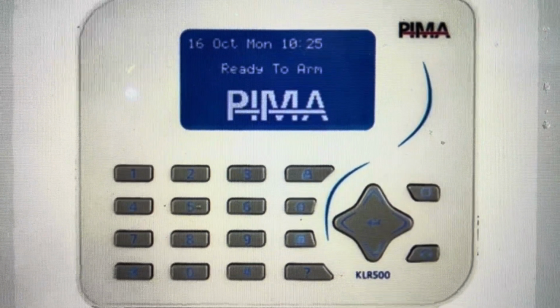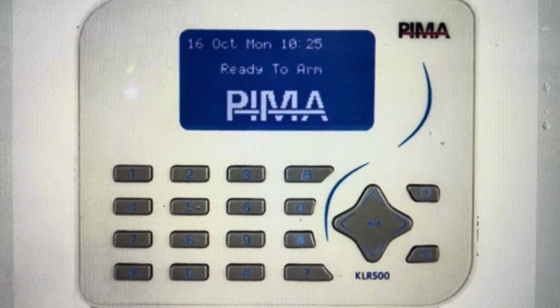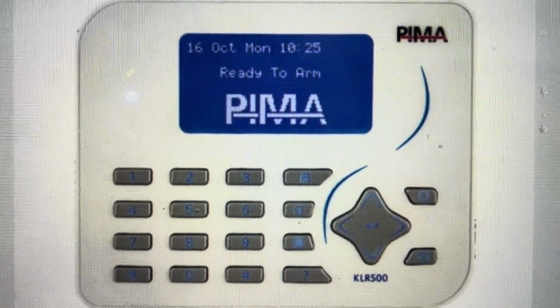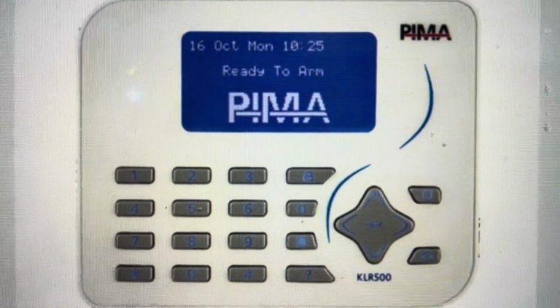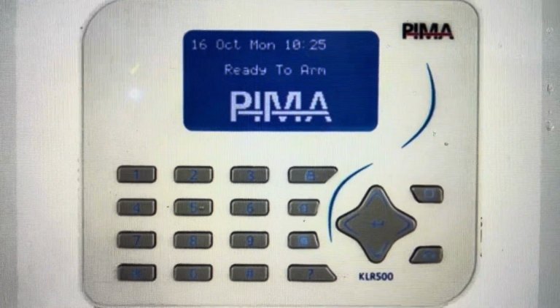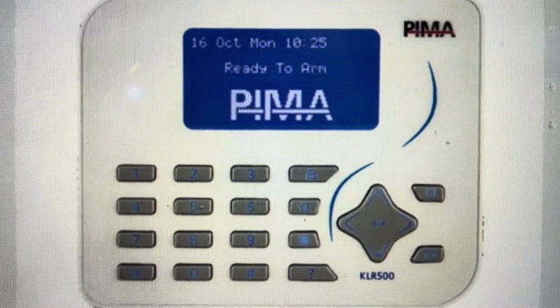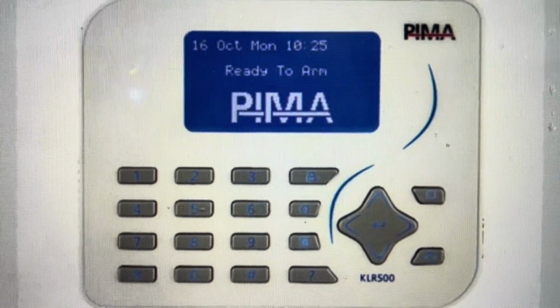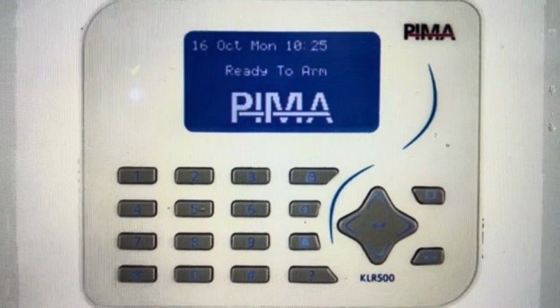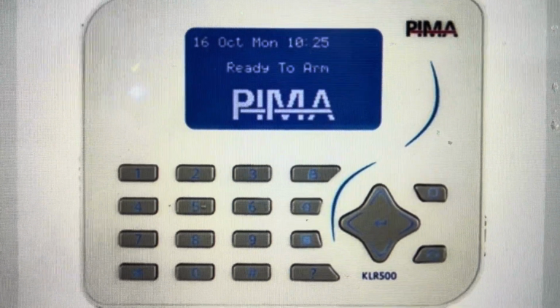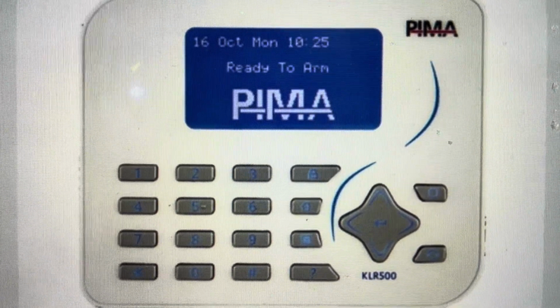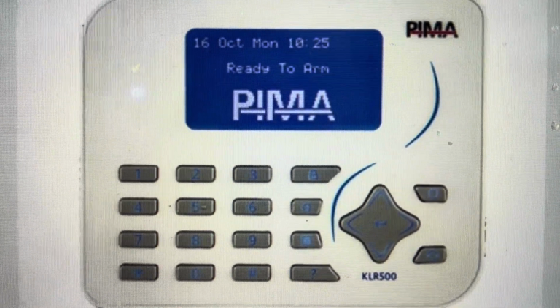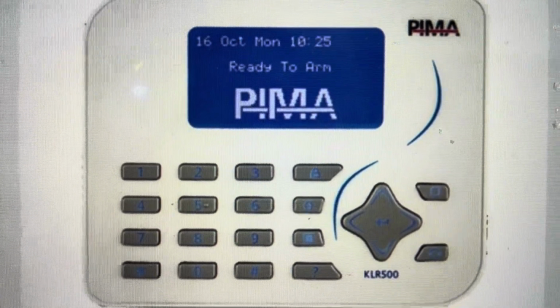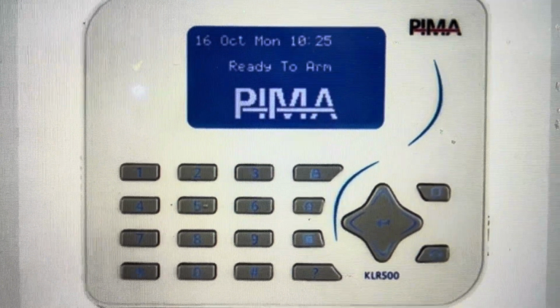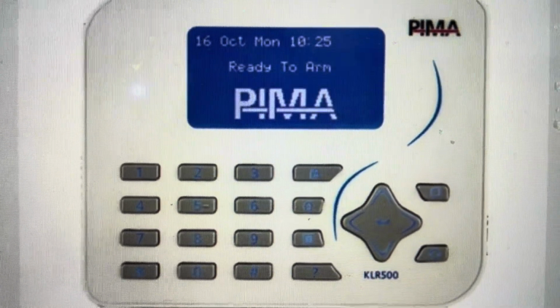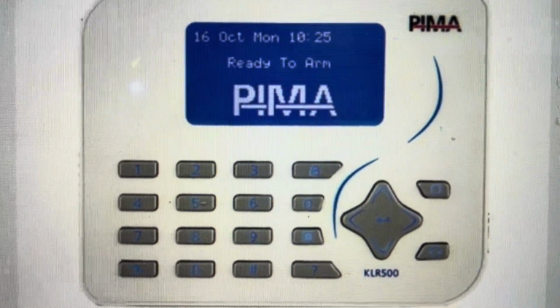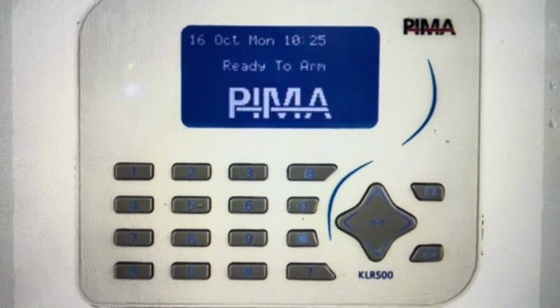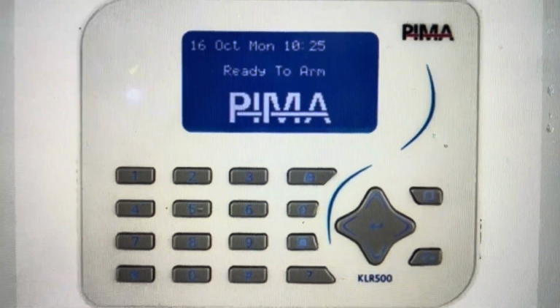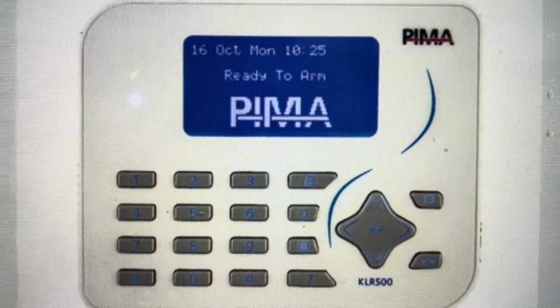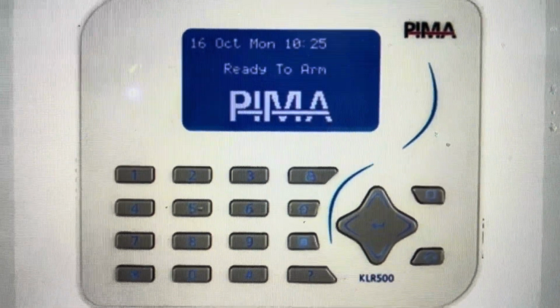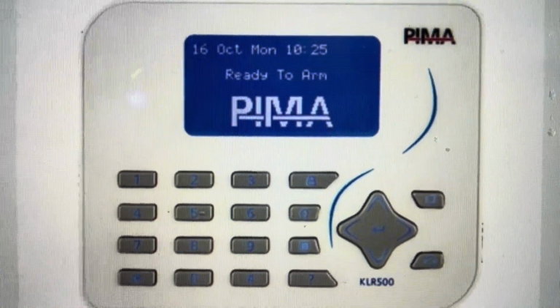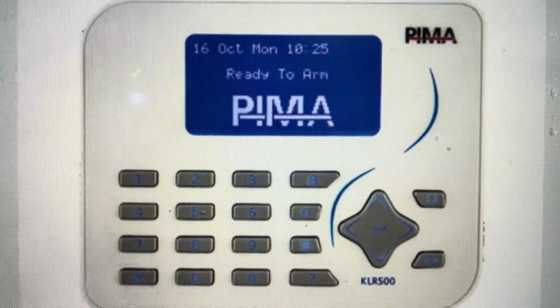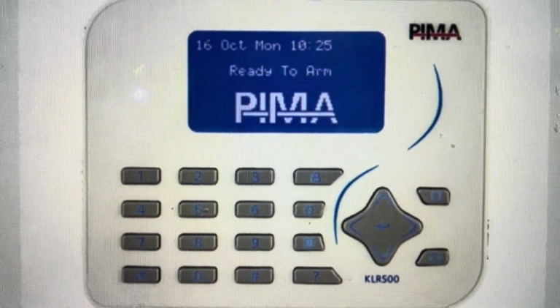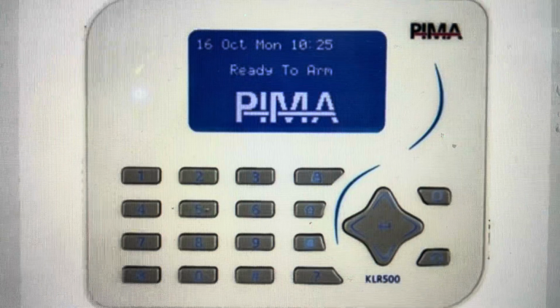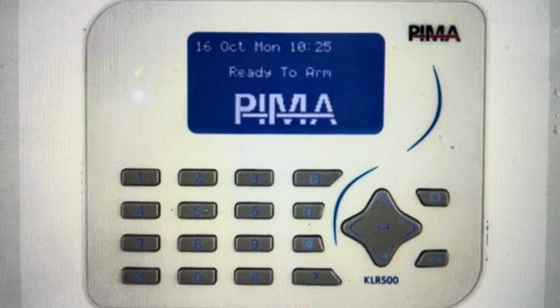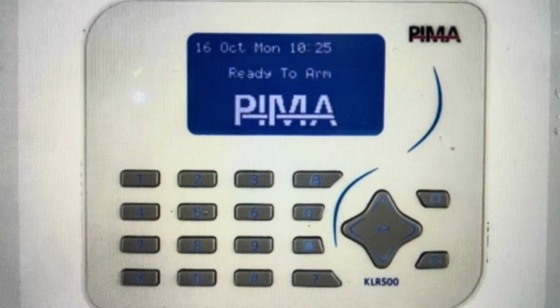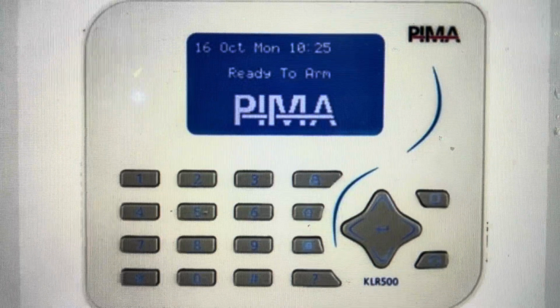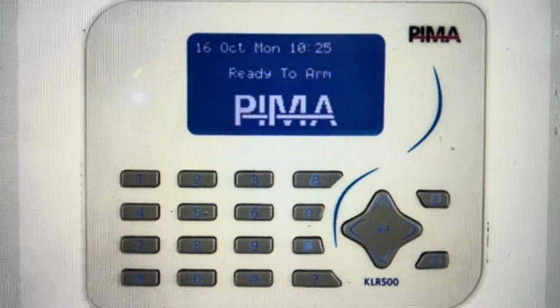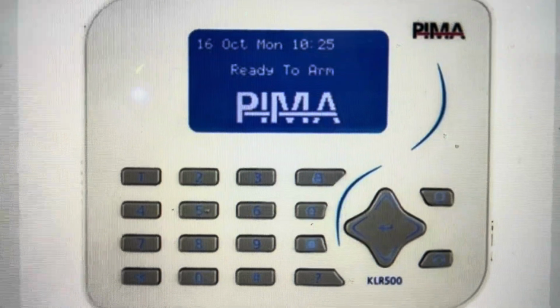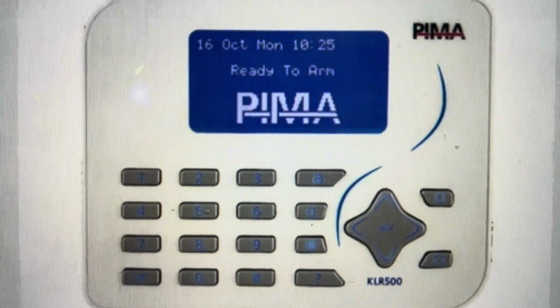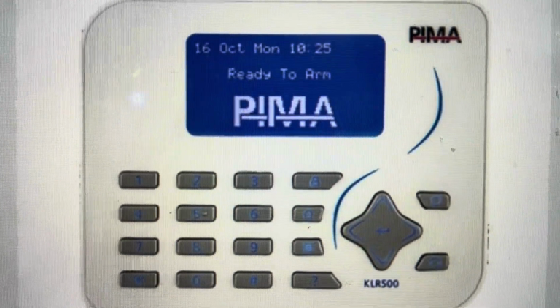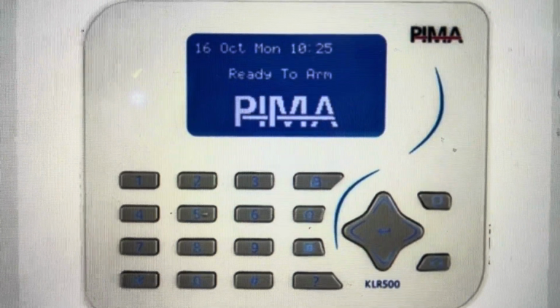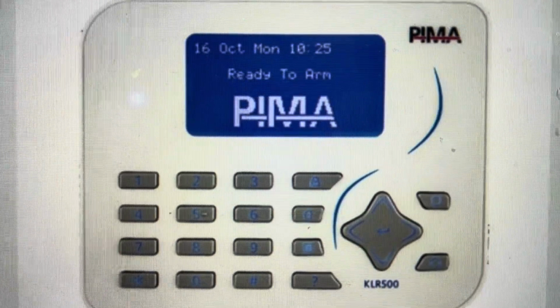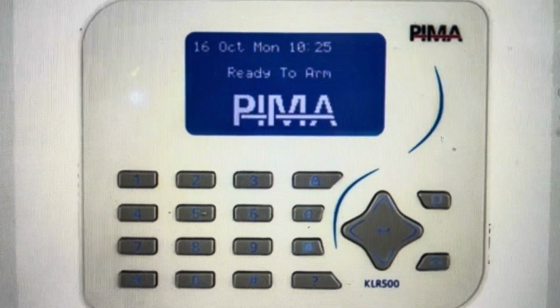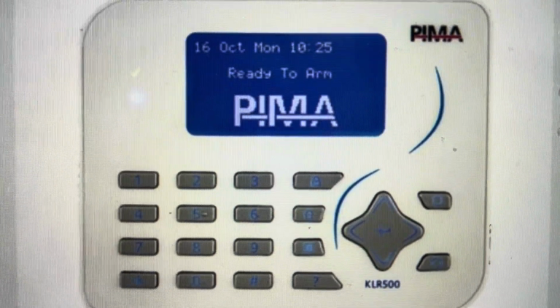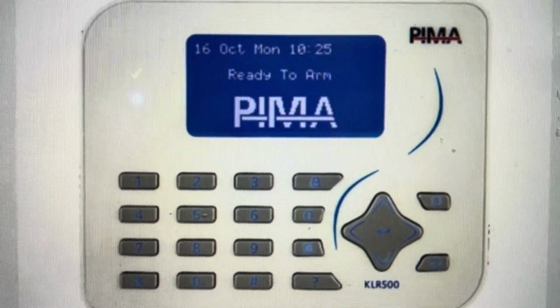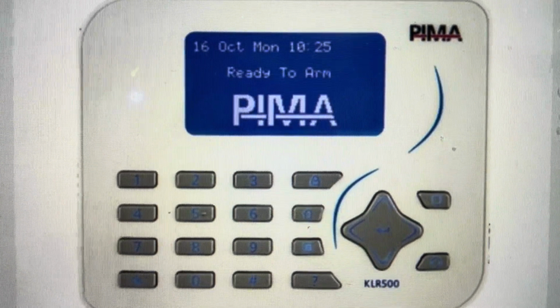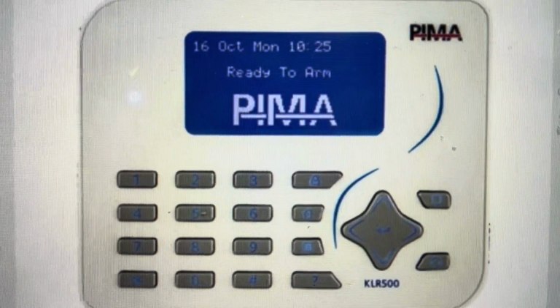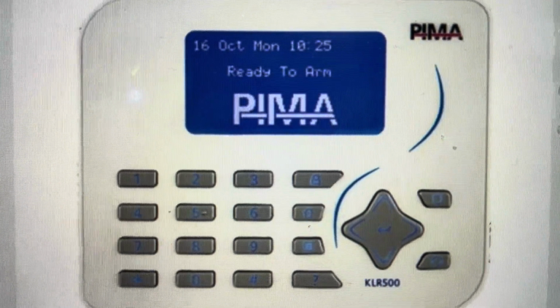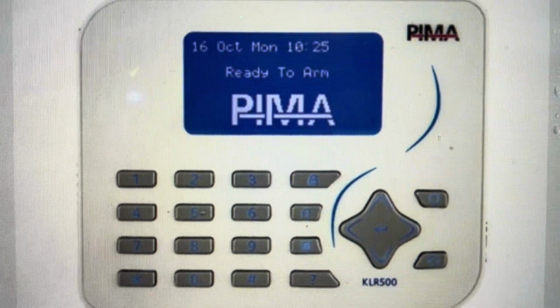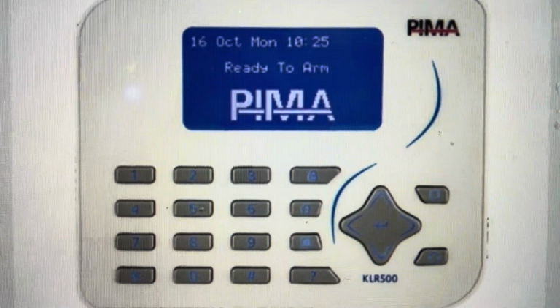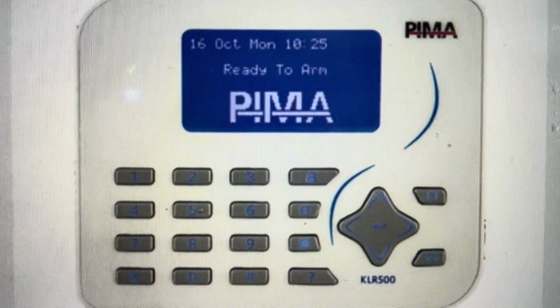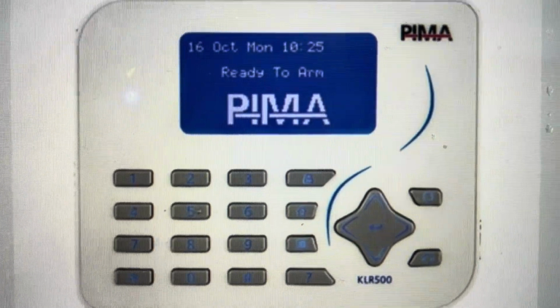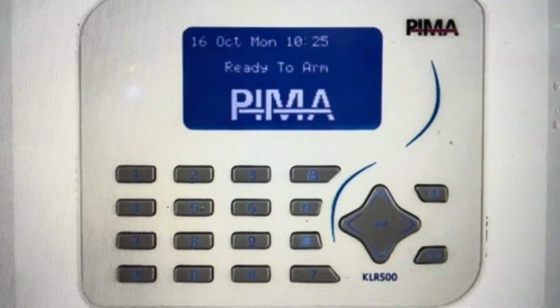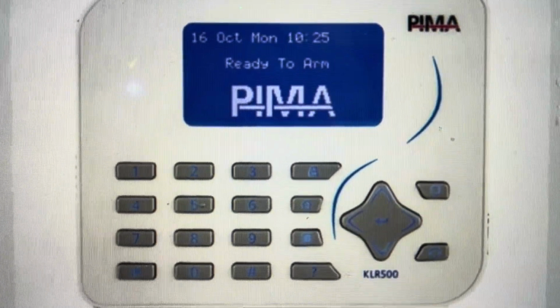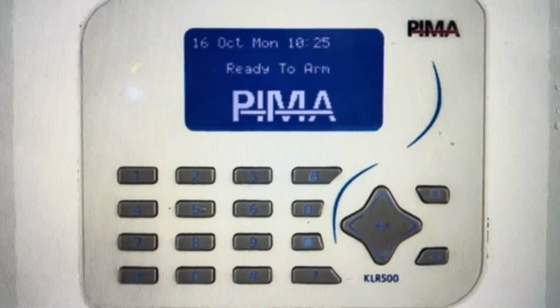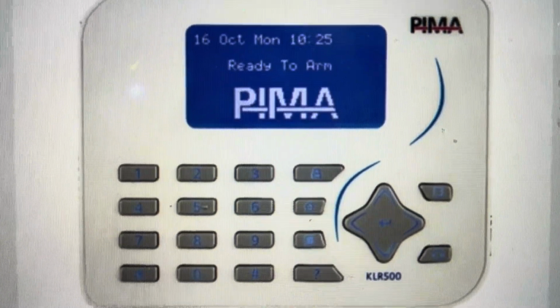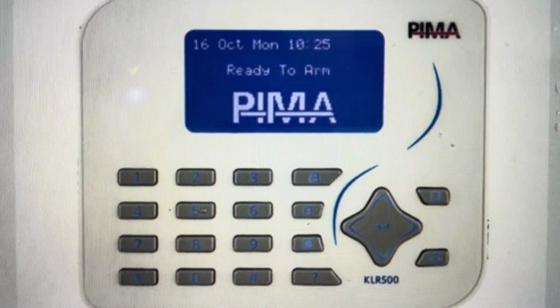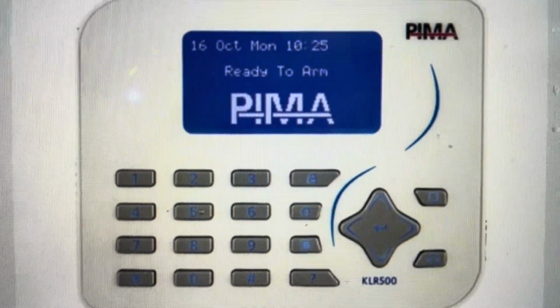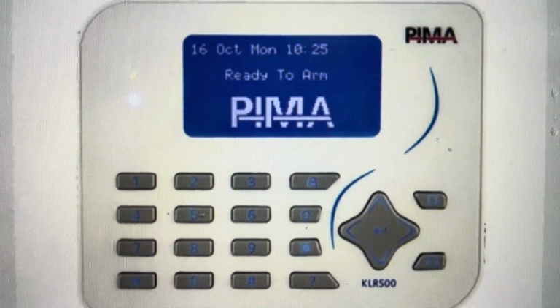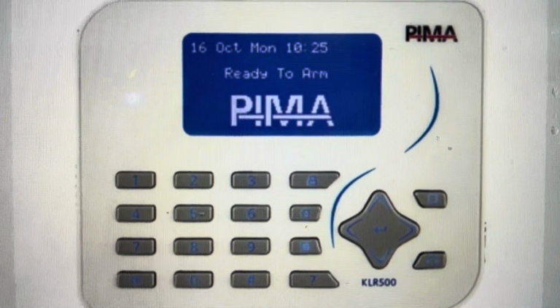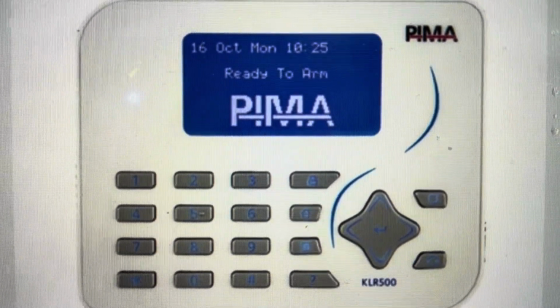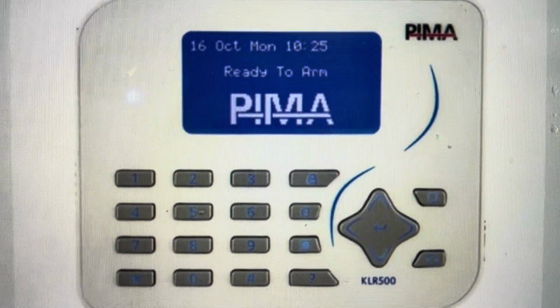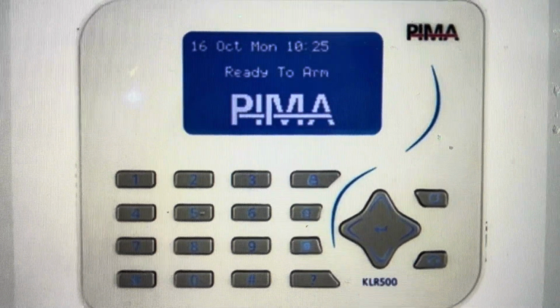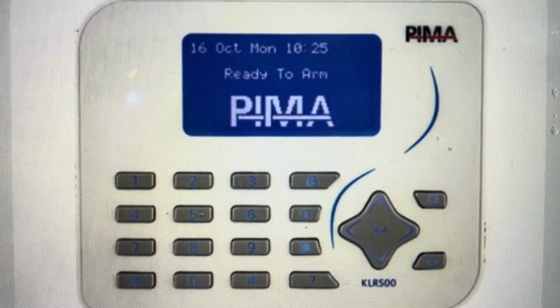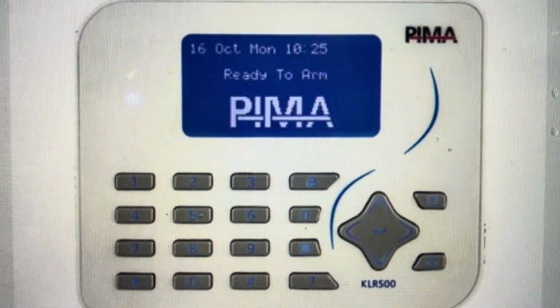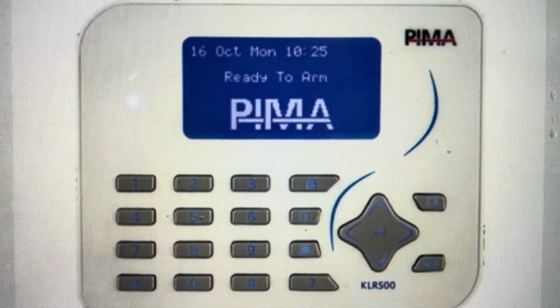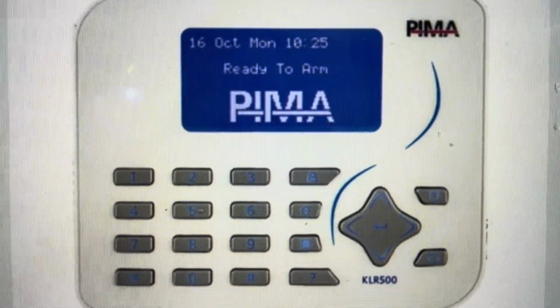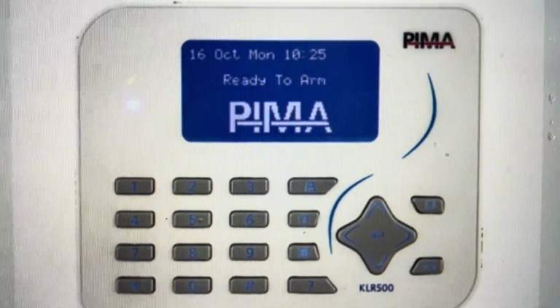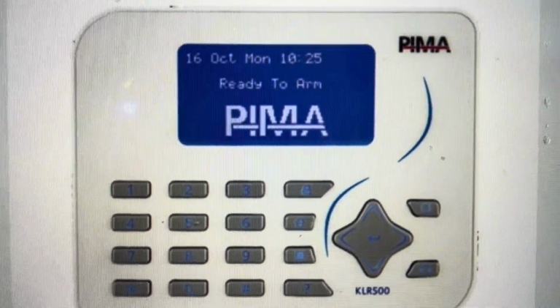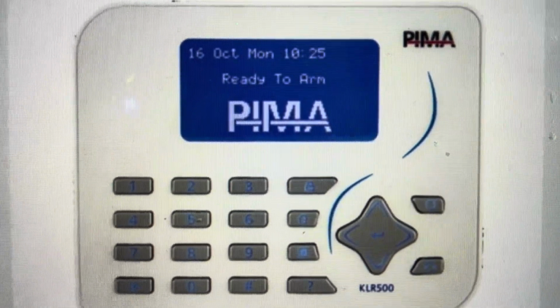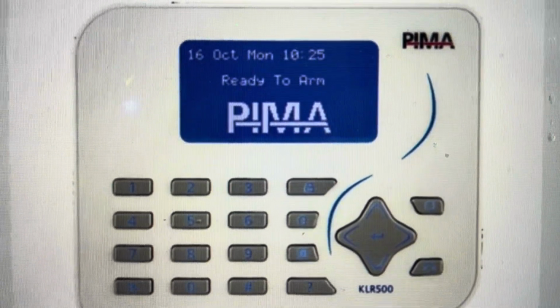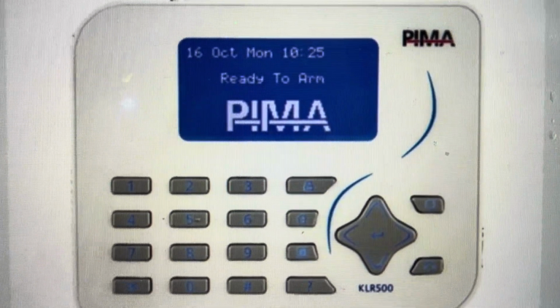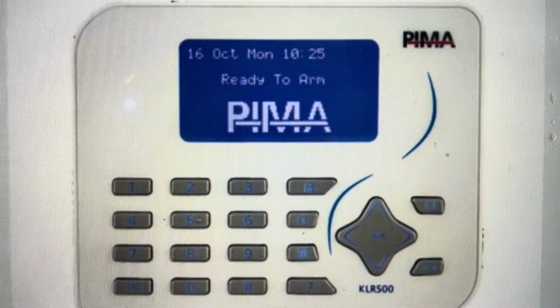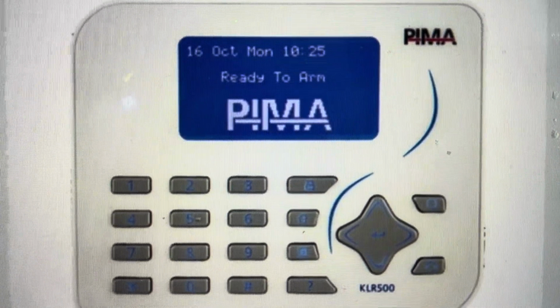Also, if you forgot any of the codes, we can reset all of the codes using this. You'll have to reset the master codes after that, which is a separate process.